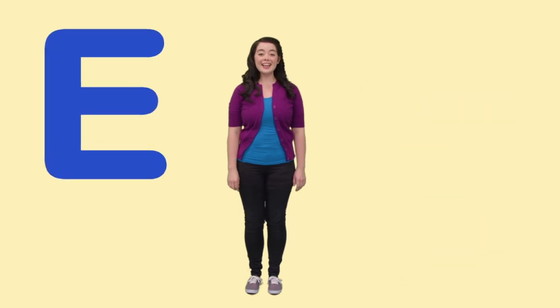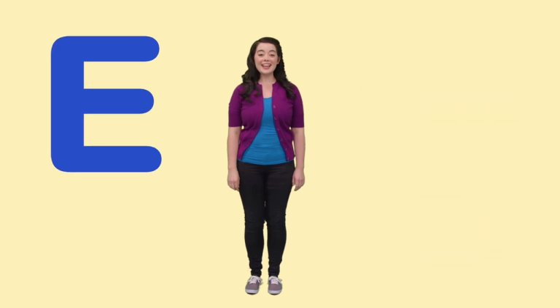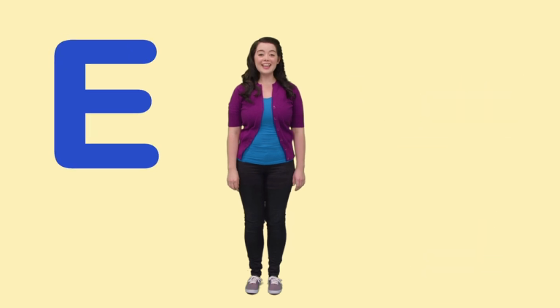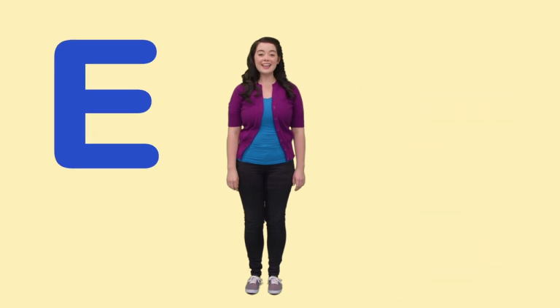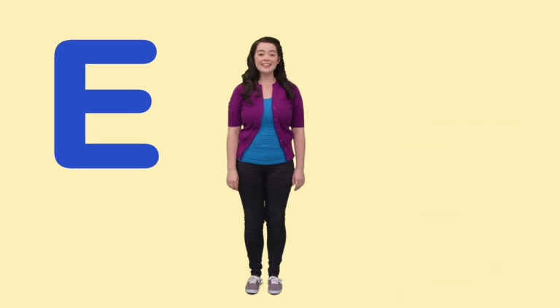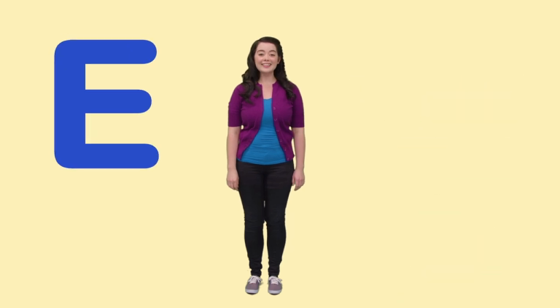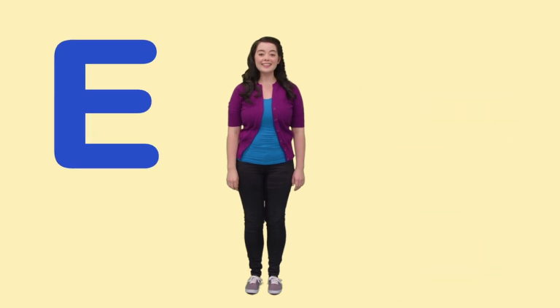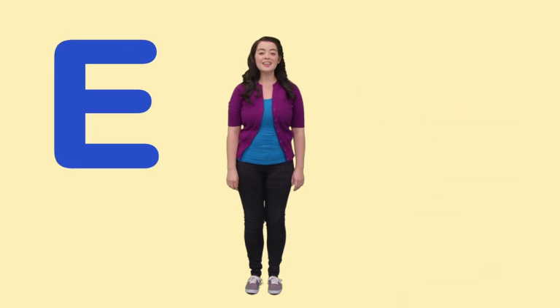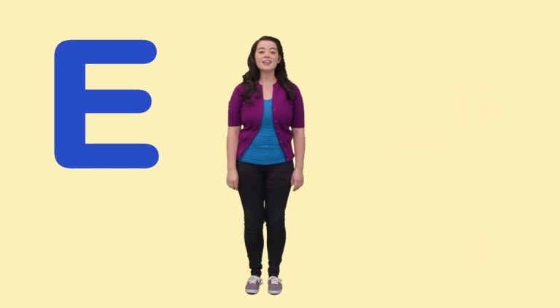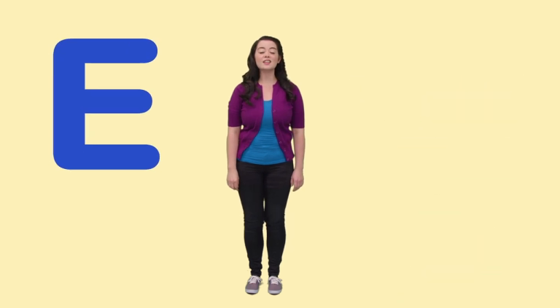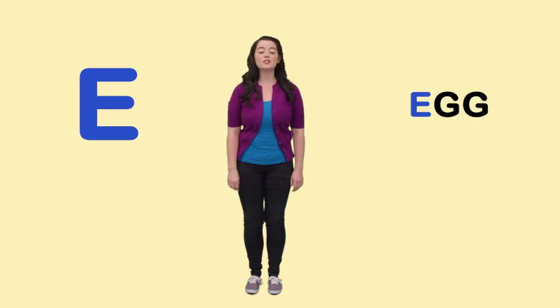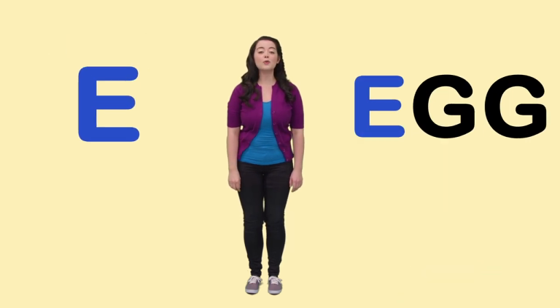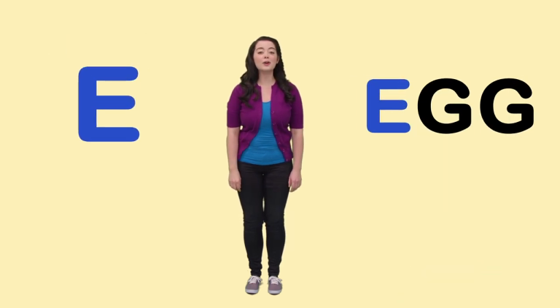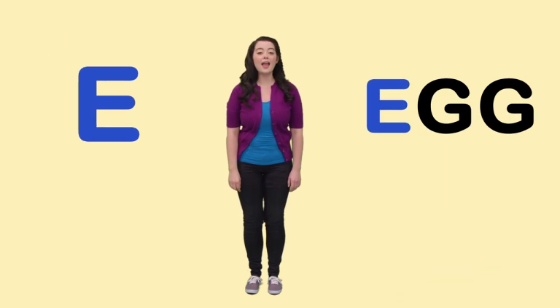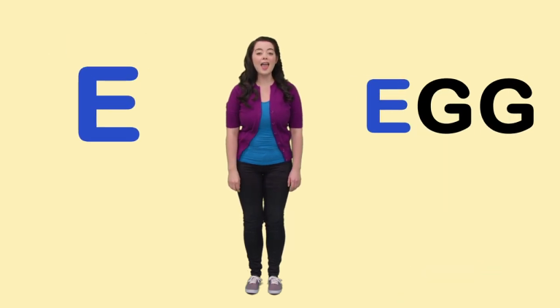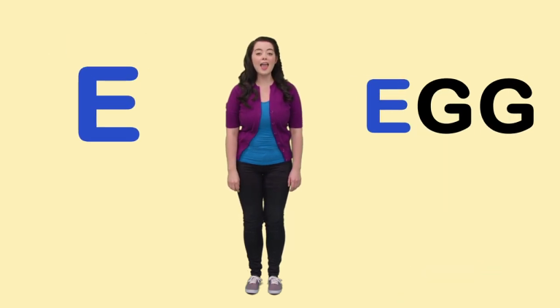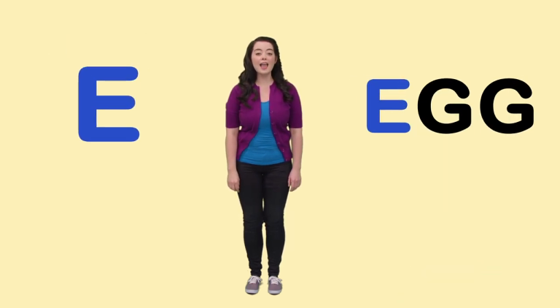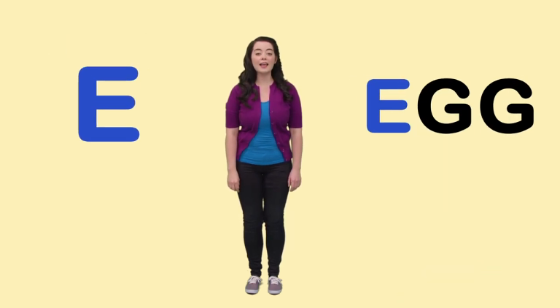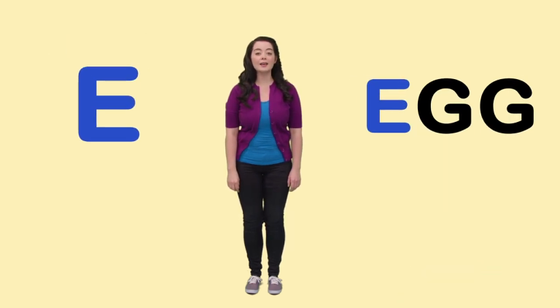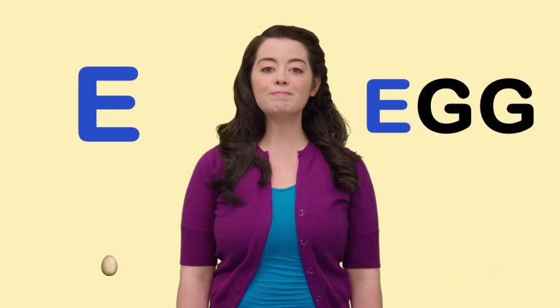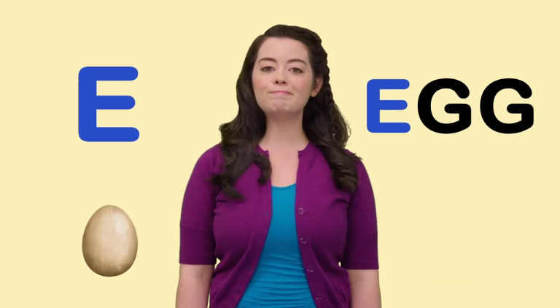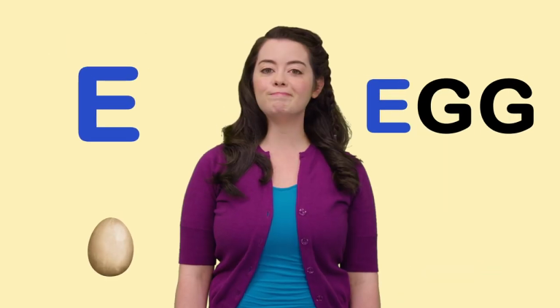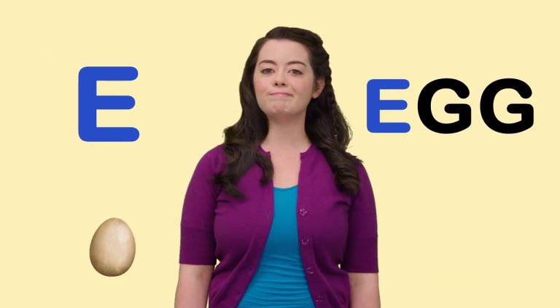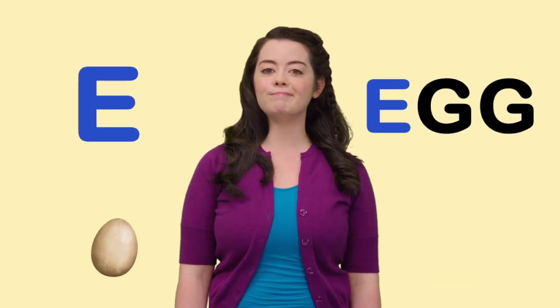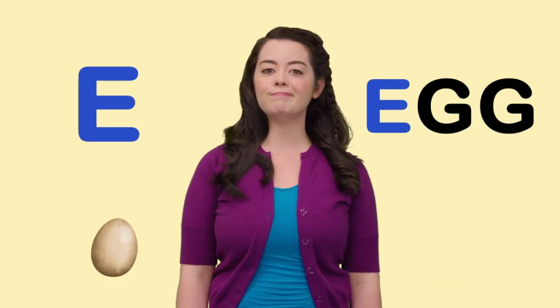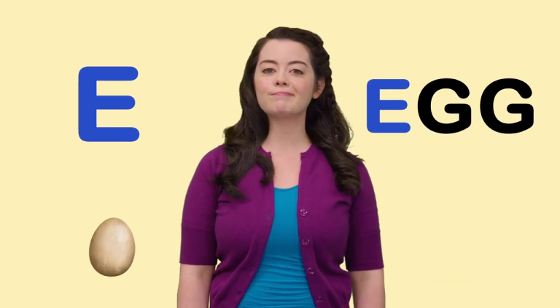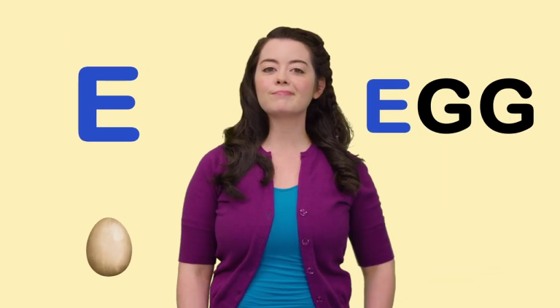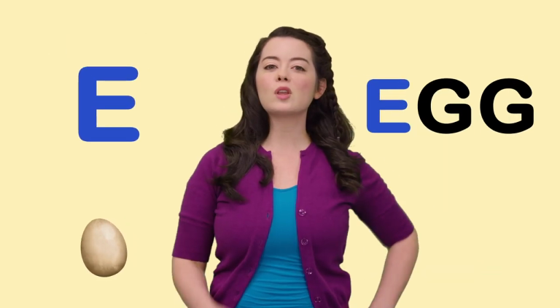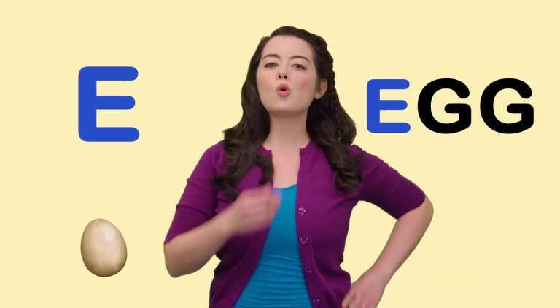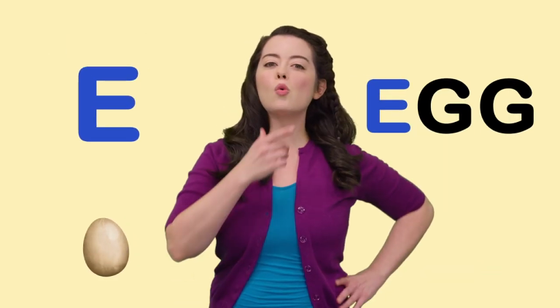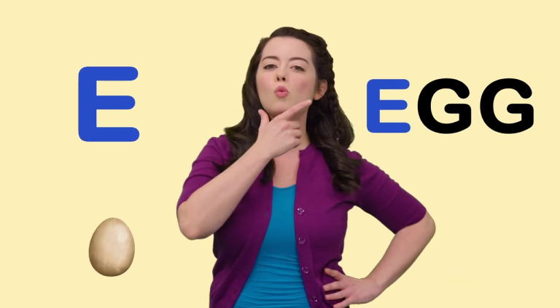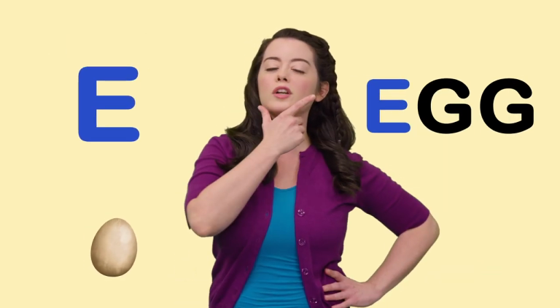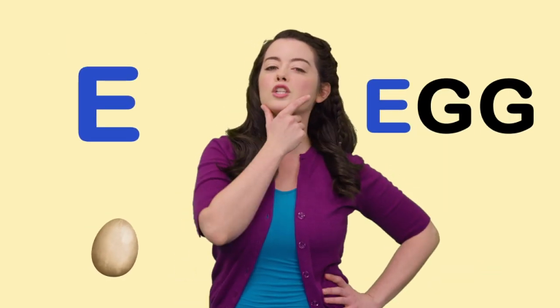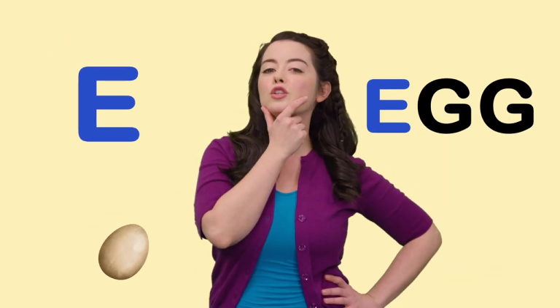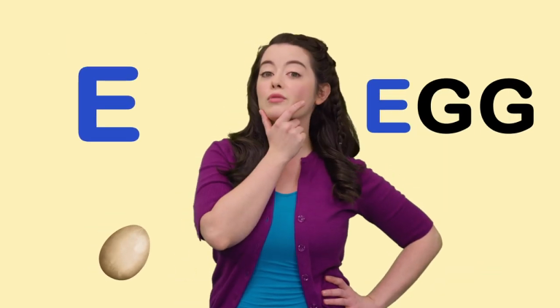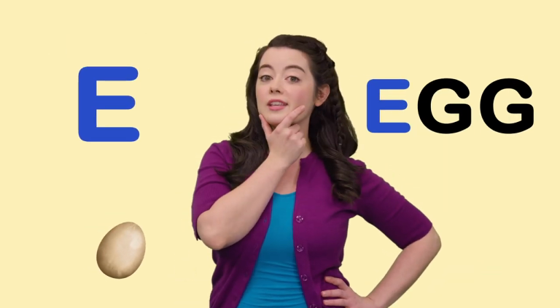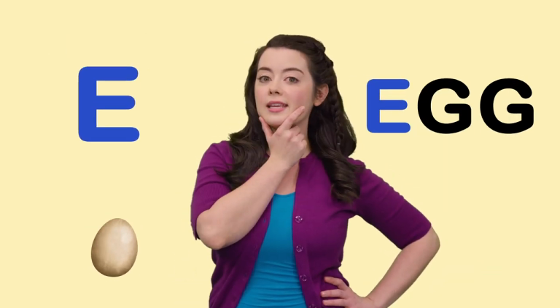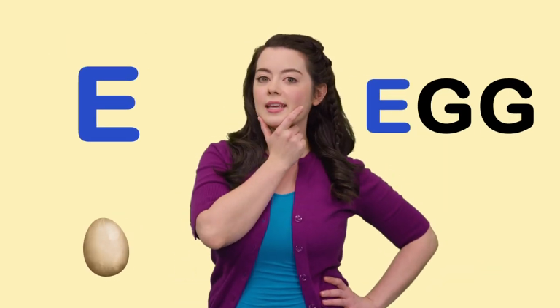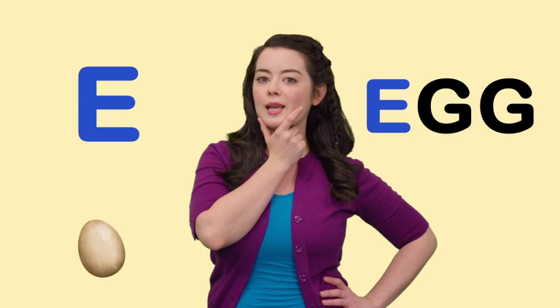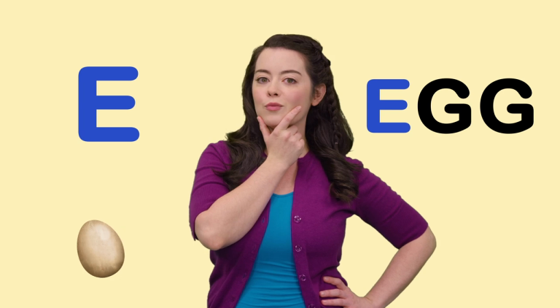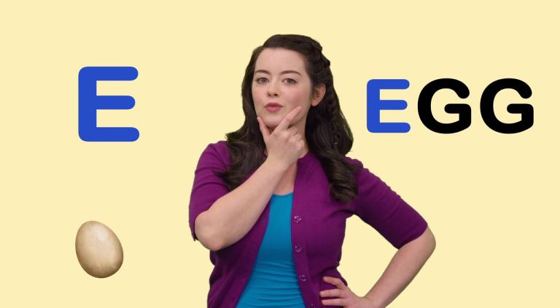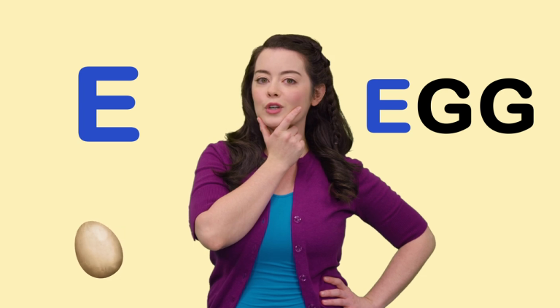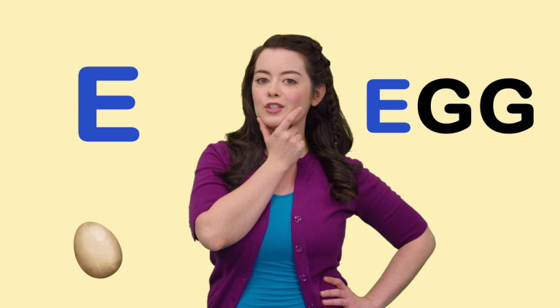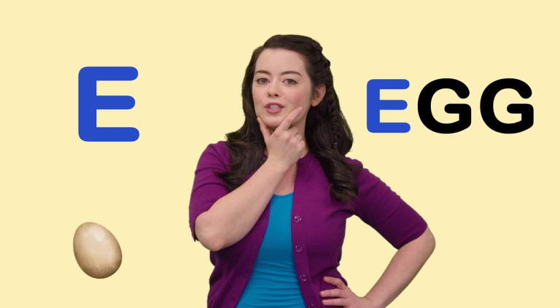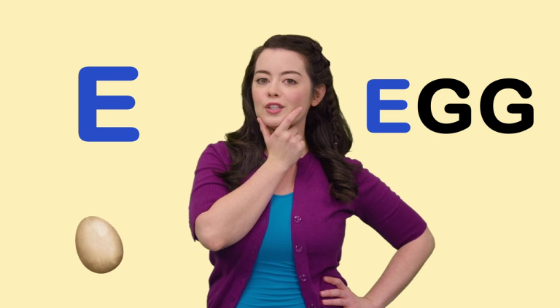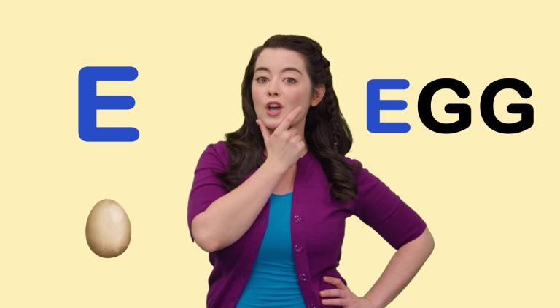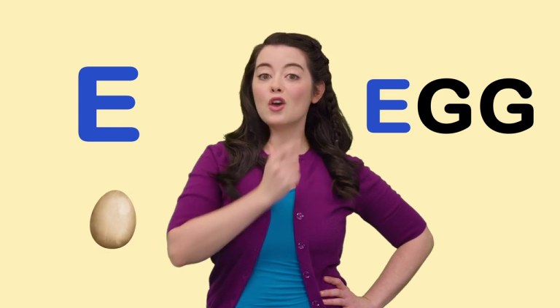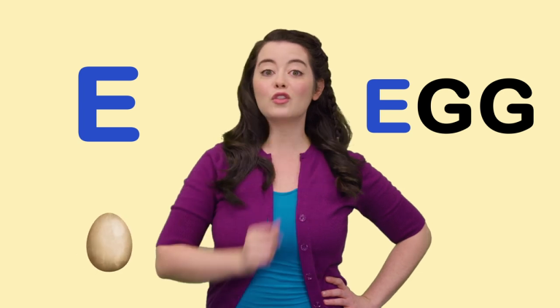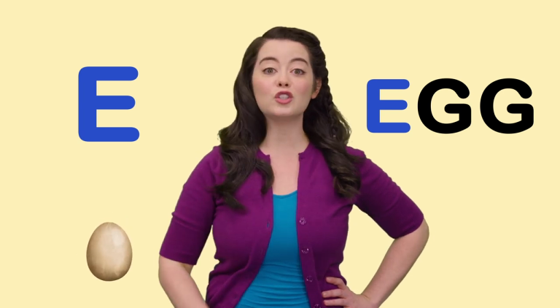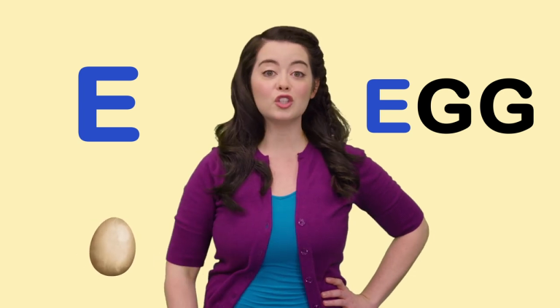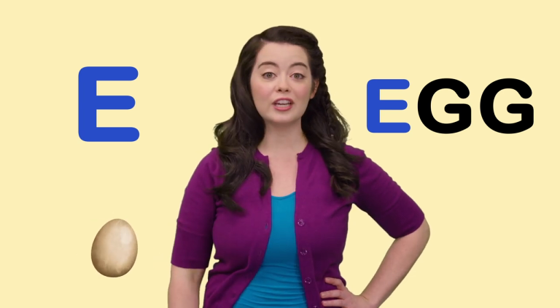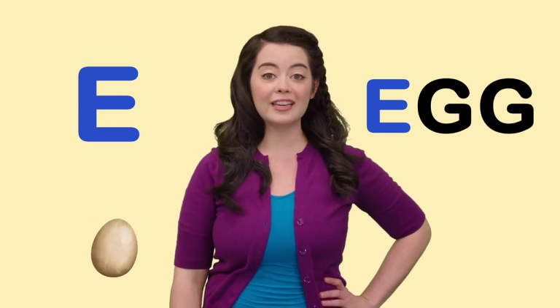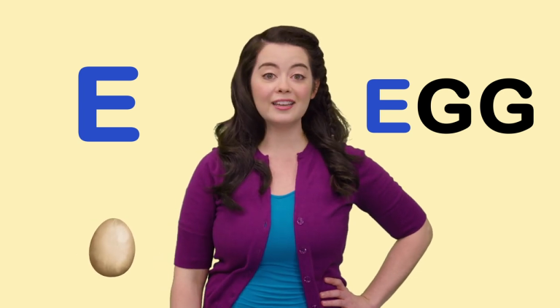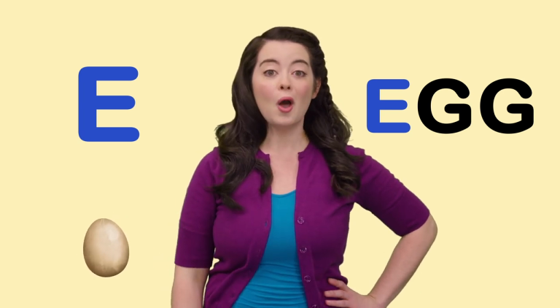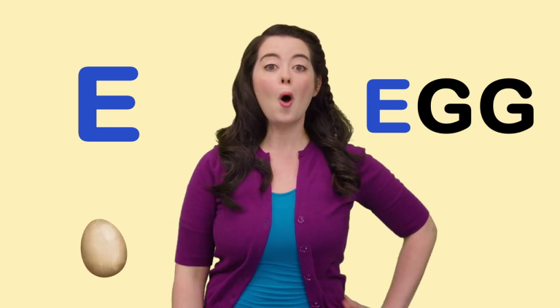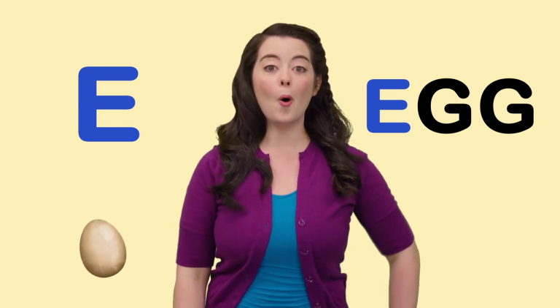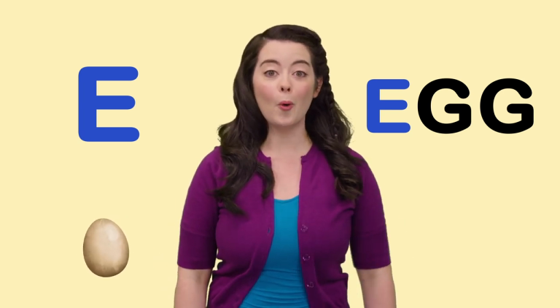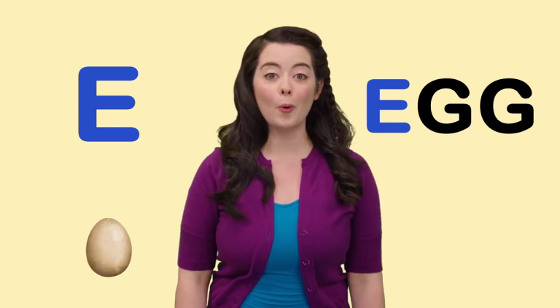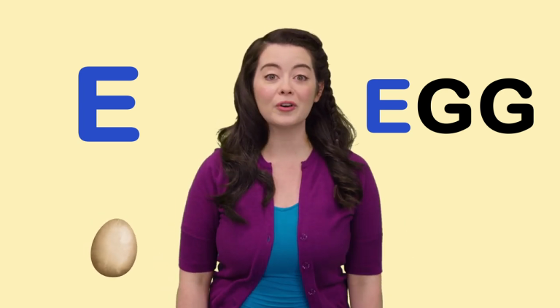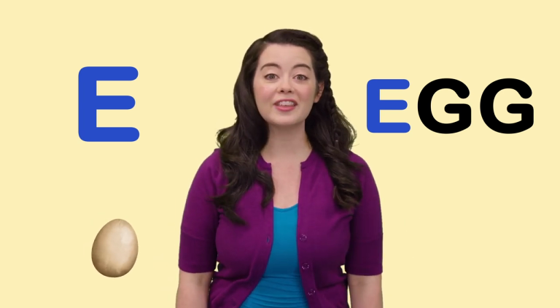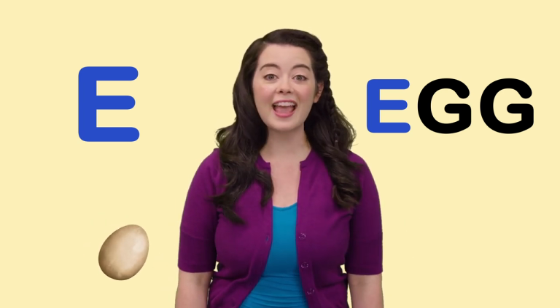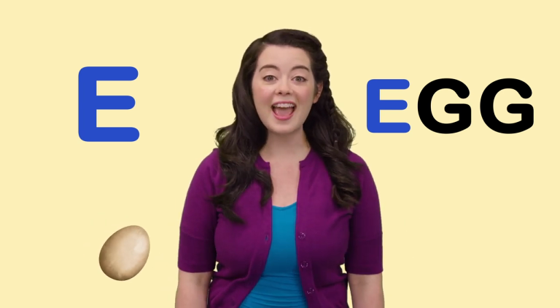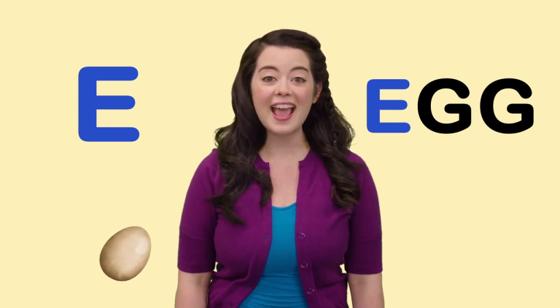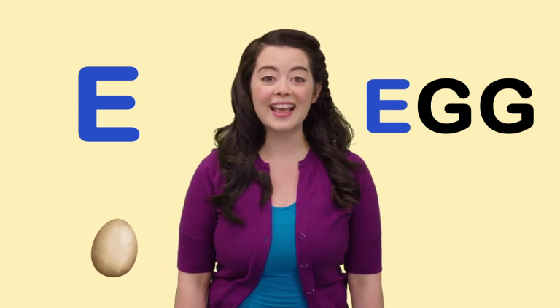E is for Egg. What do you think came first? The chicken or the egg?